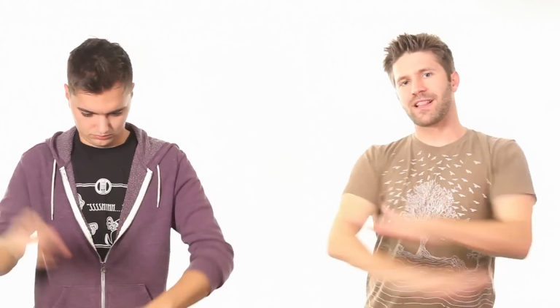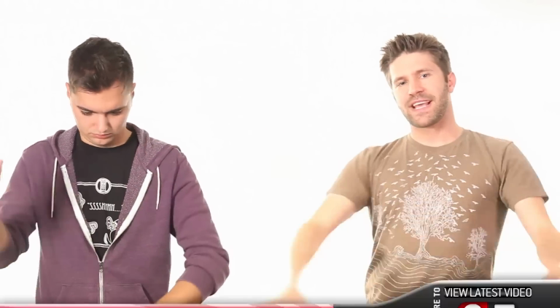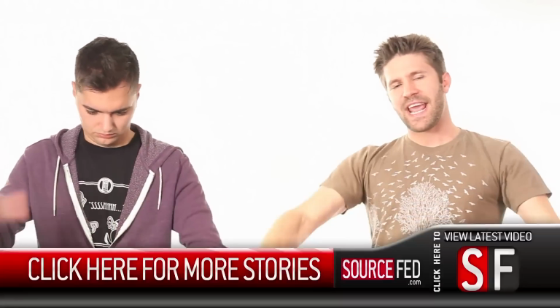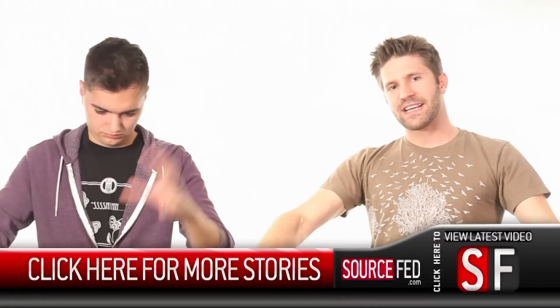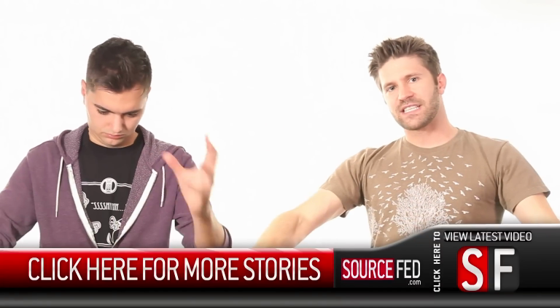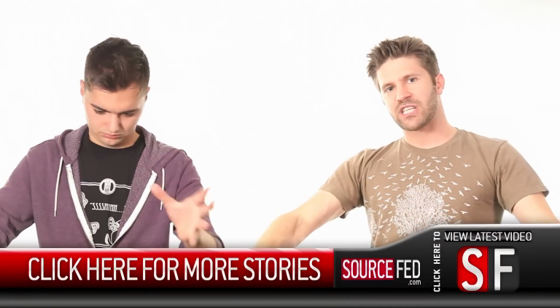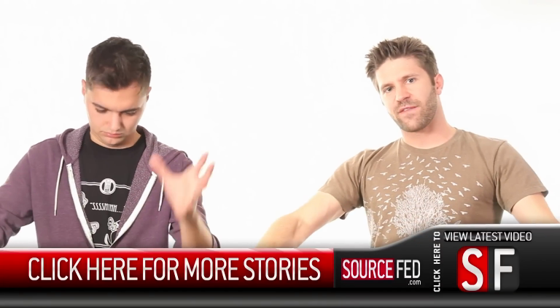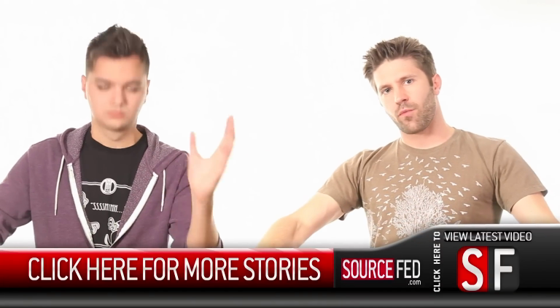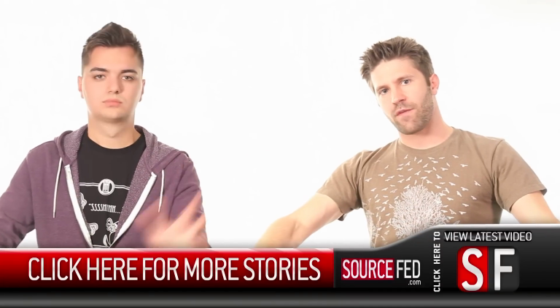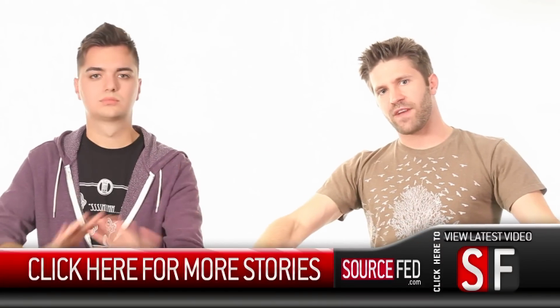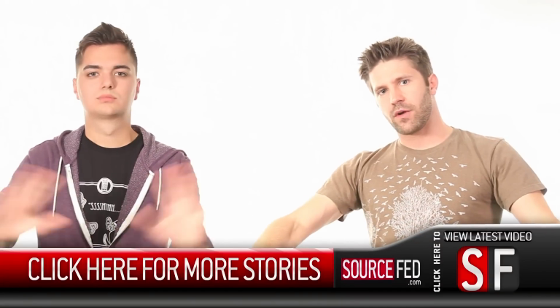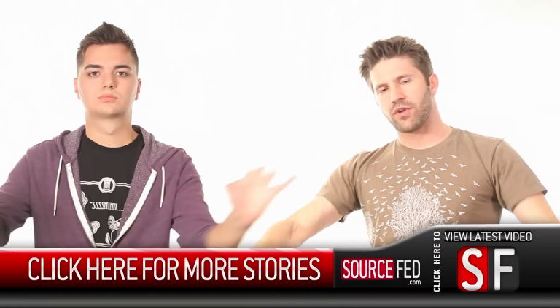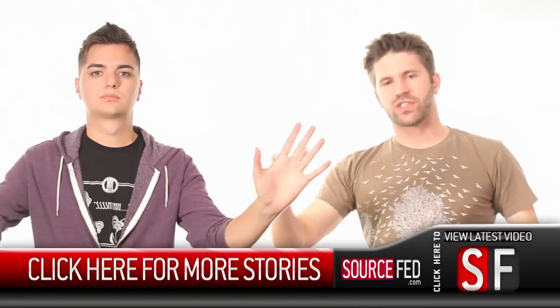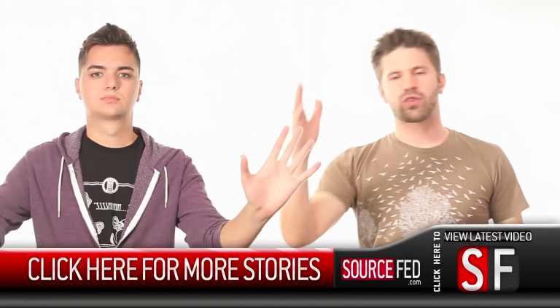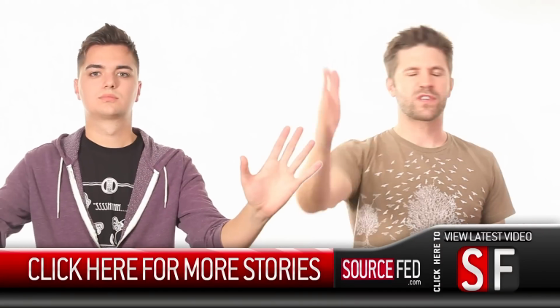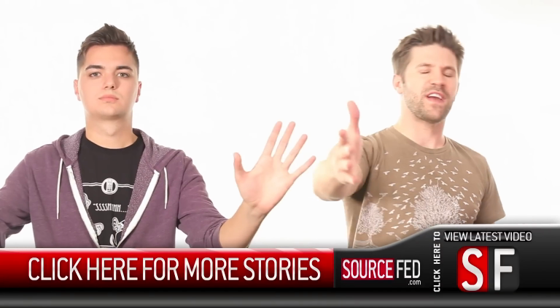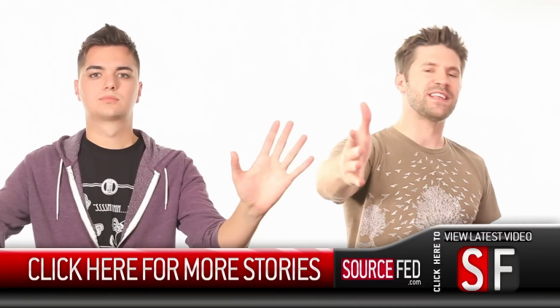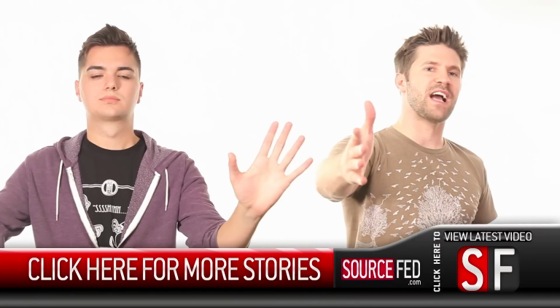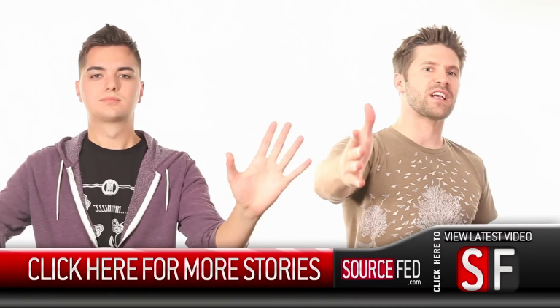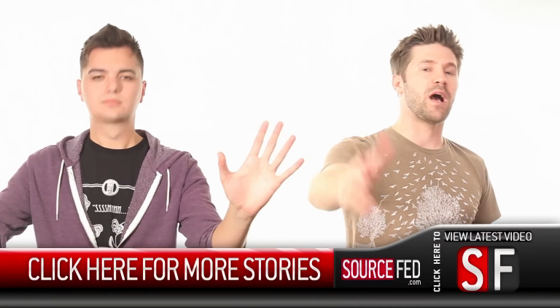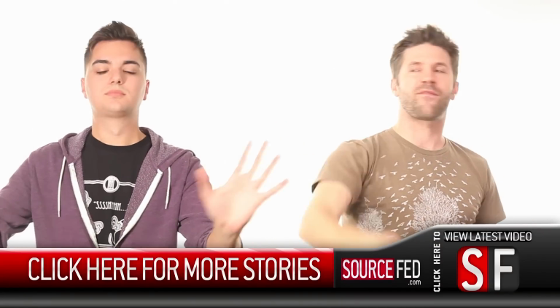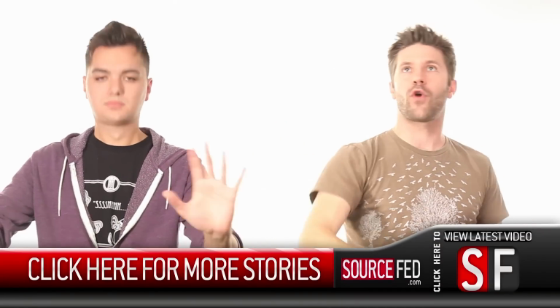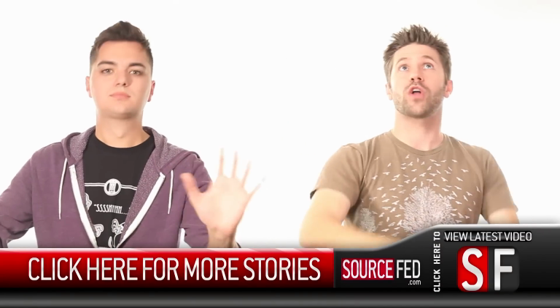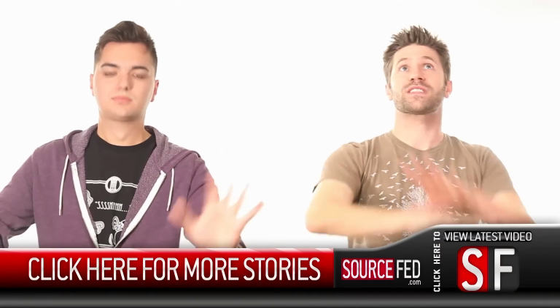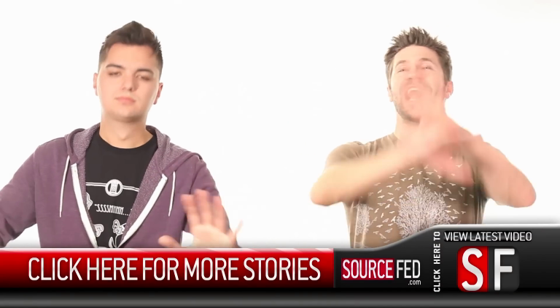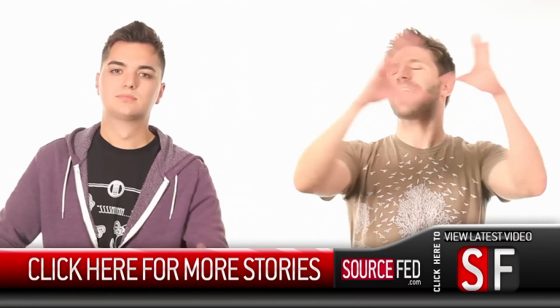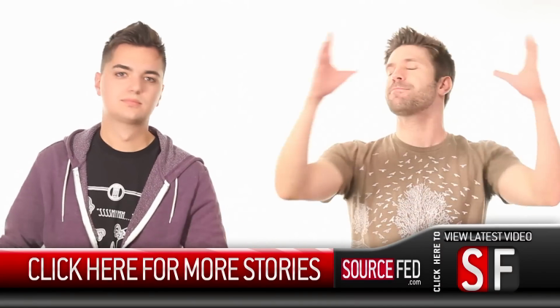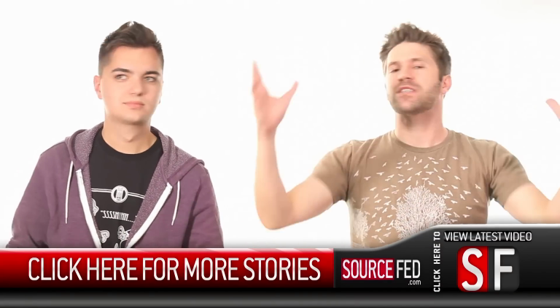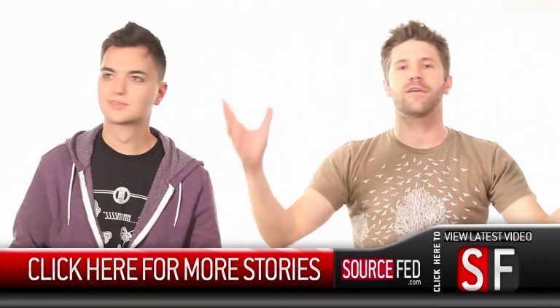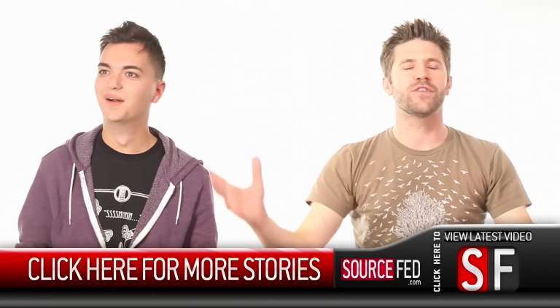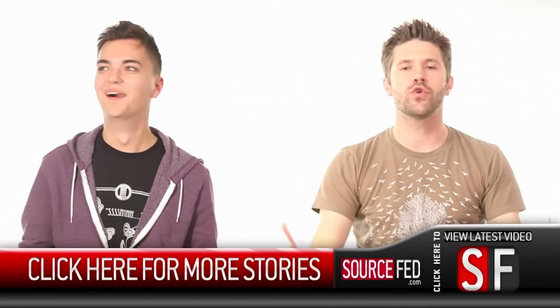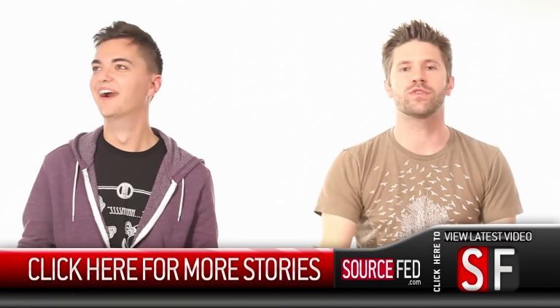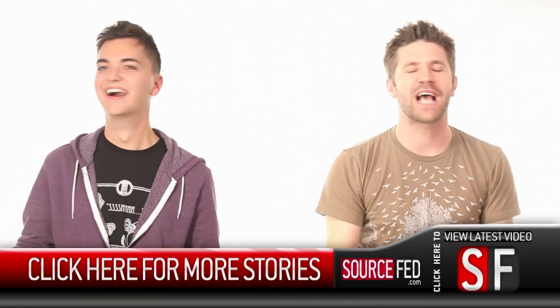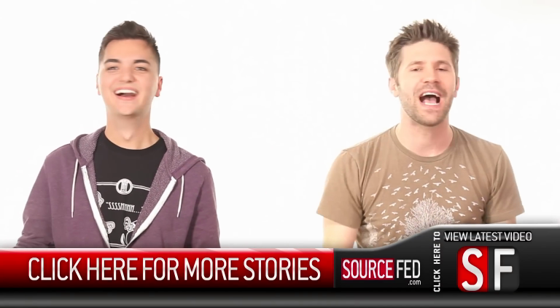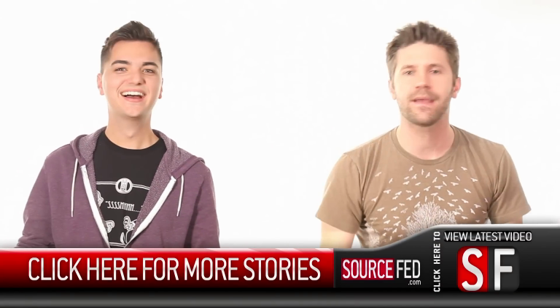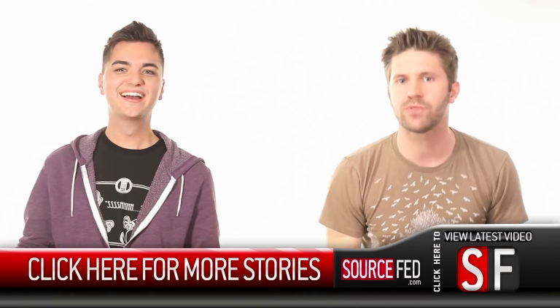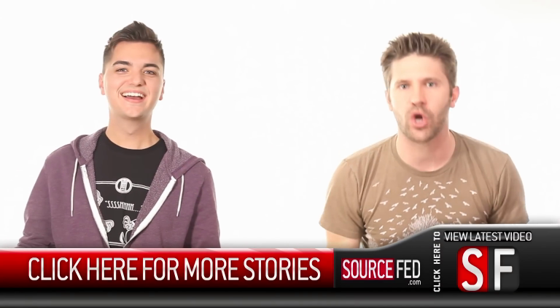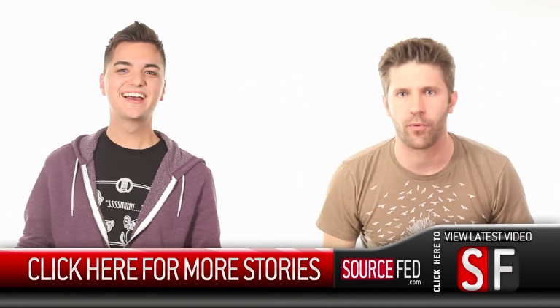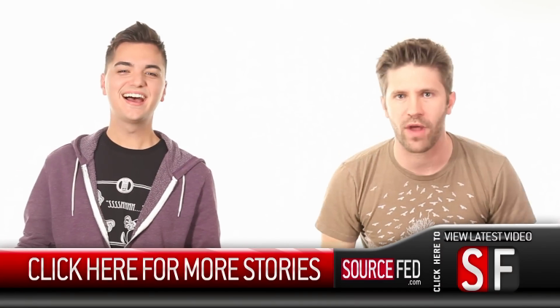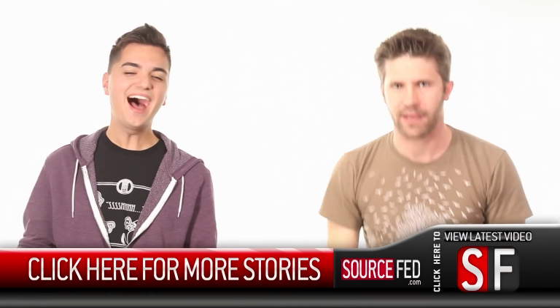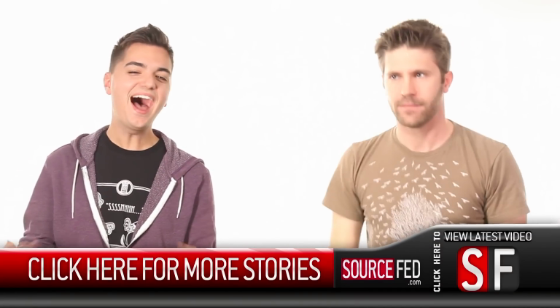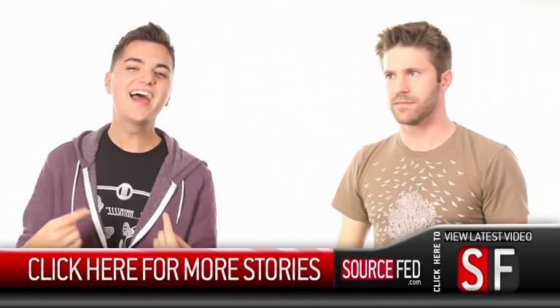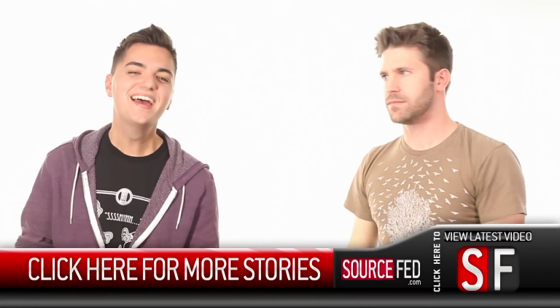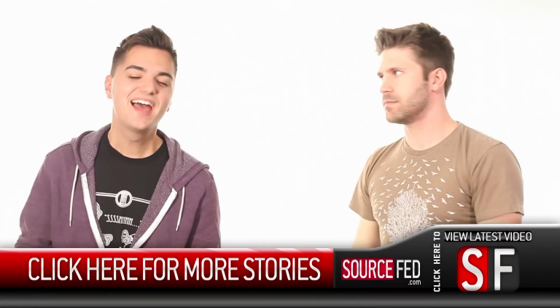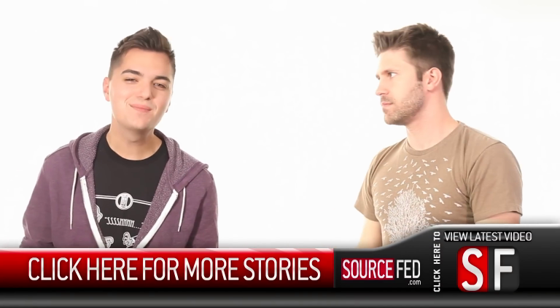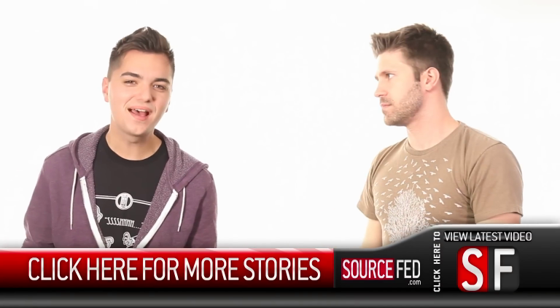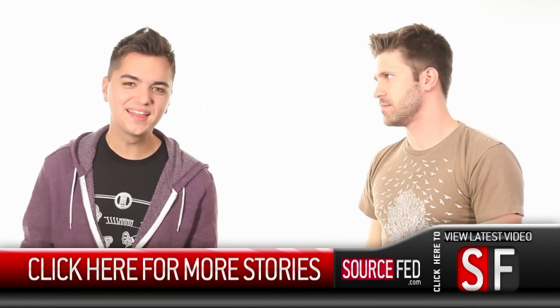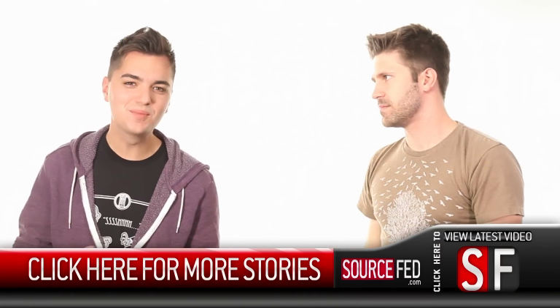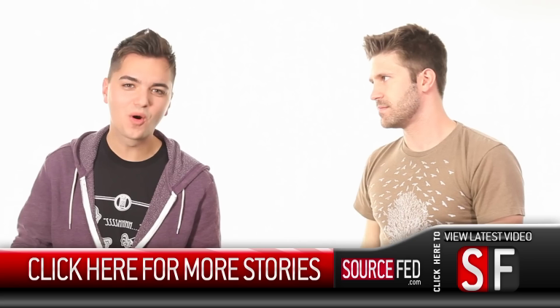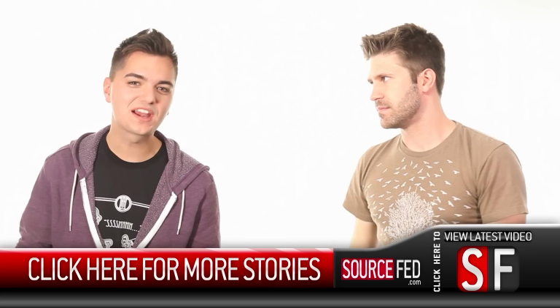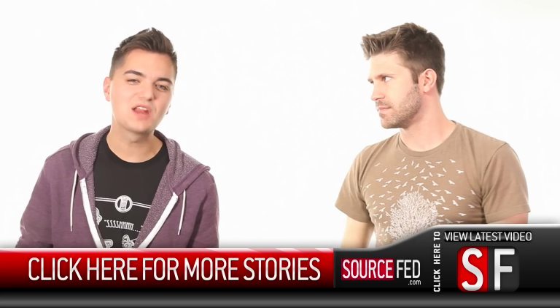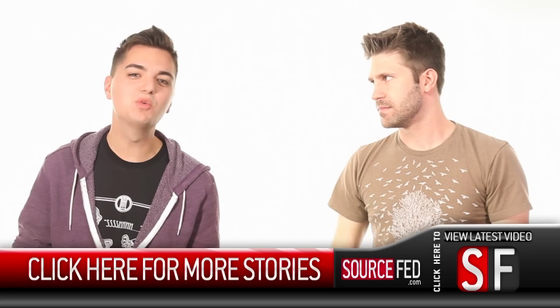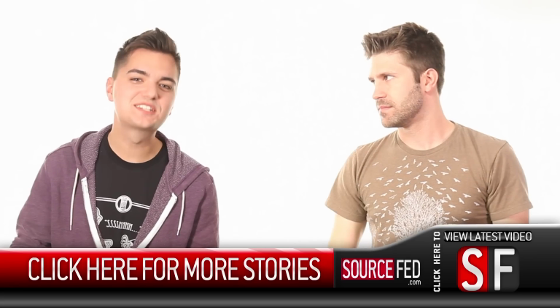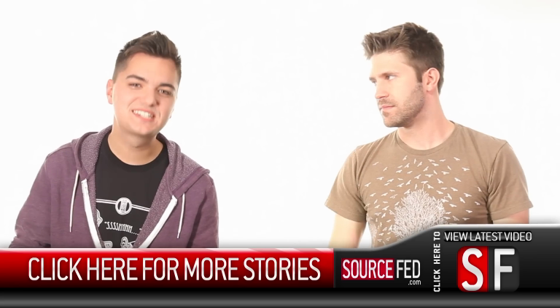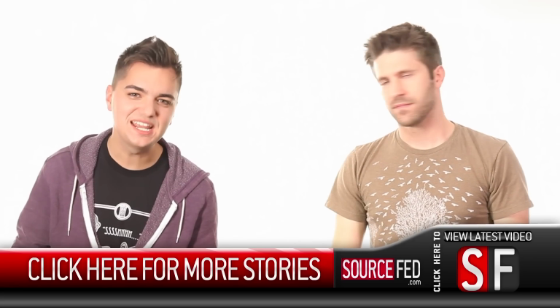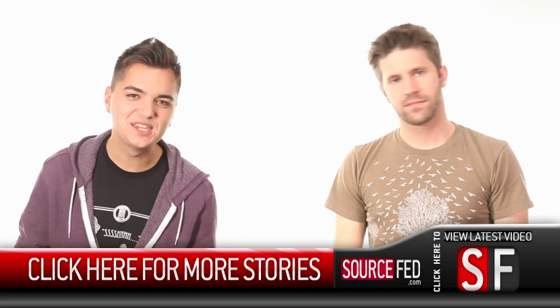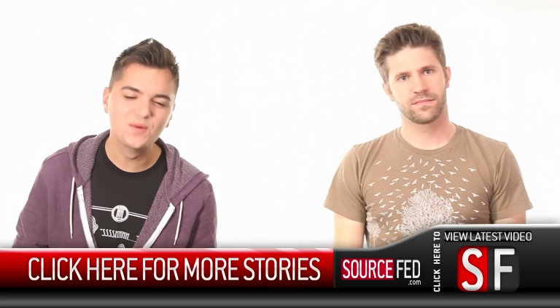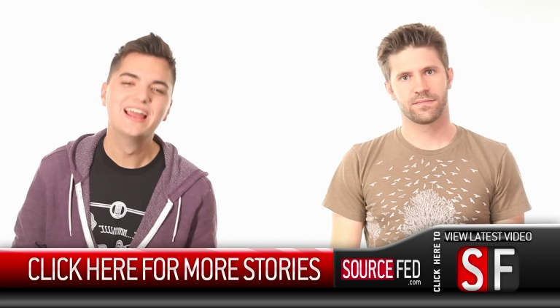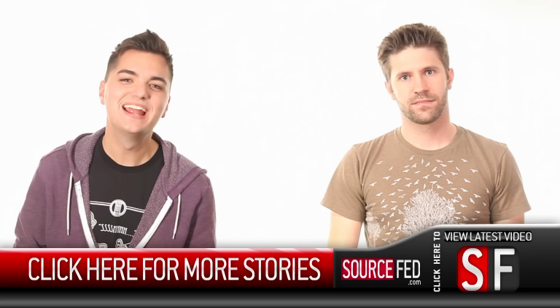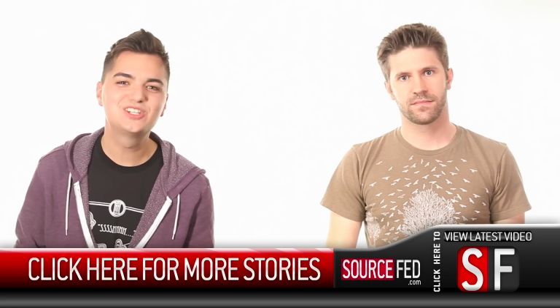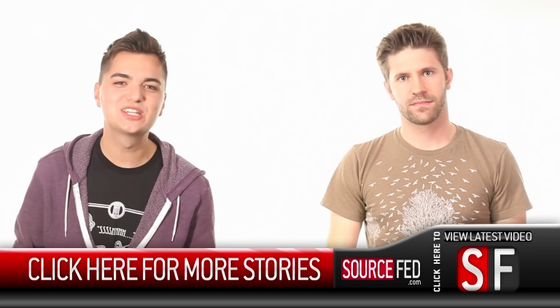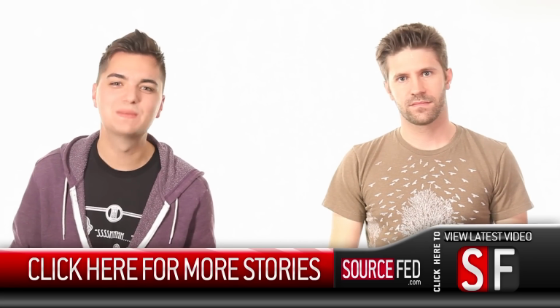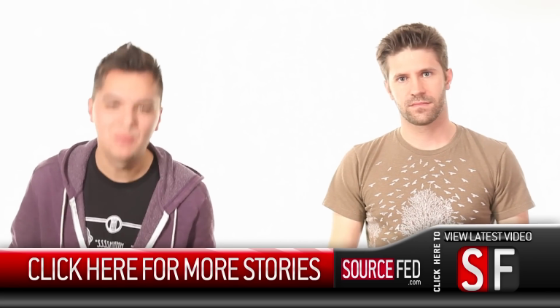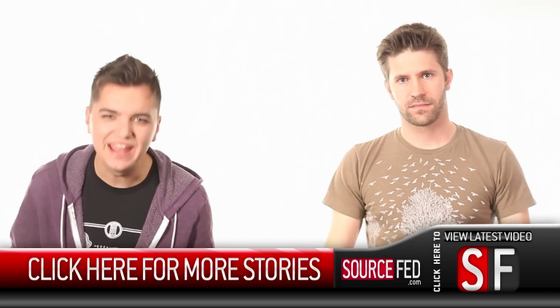Click the annotation for more video news. SourceFed.com for all types of news. I am Joe Barretta. I am Elliot Morgan. And we'll see you in just a bit.